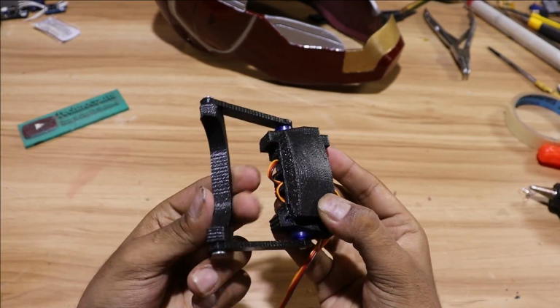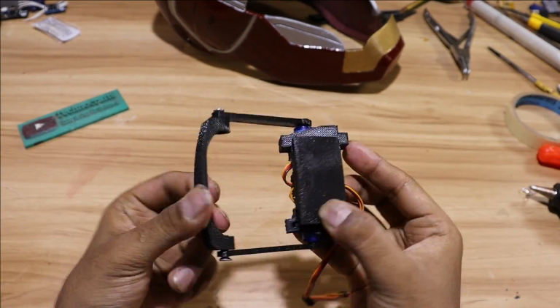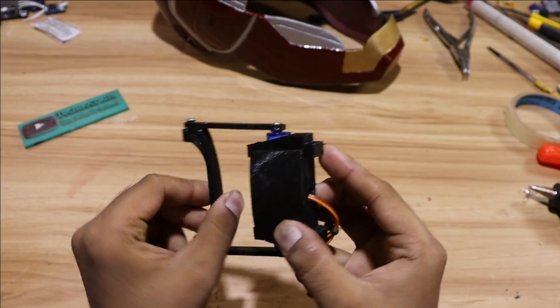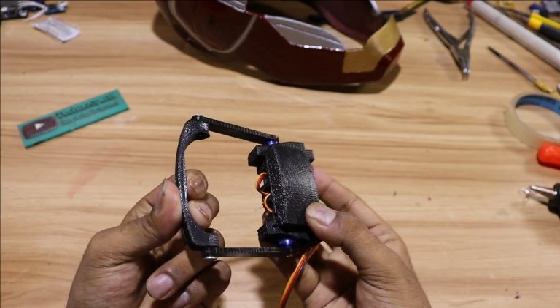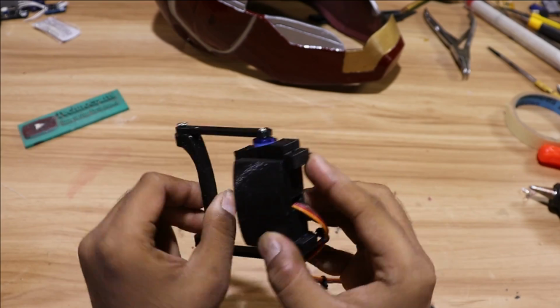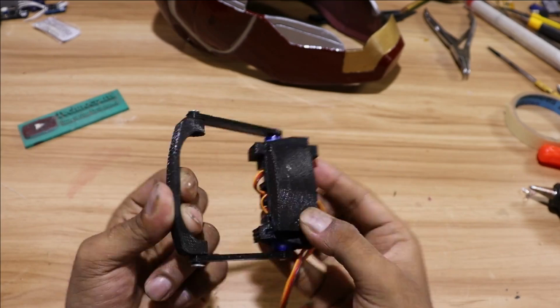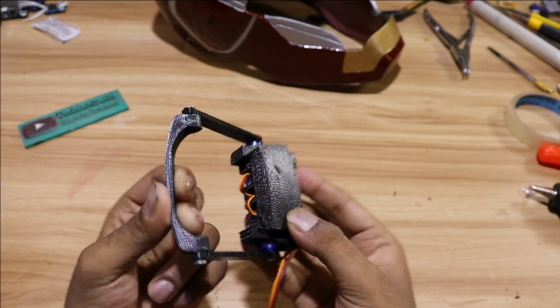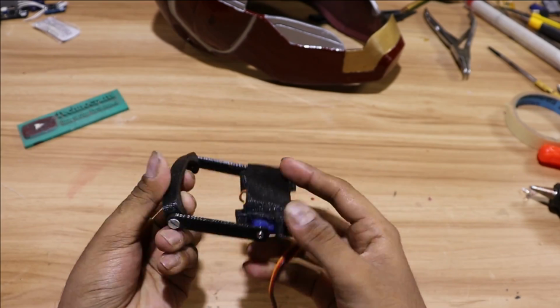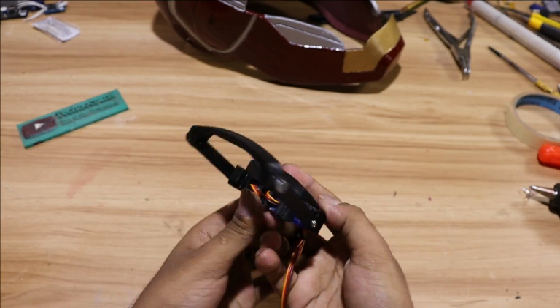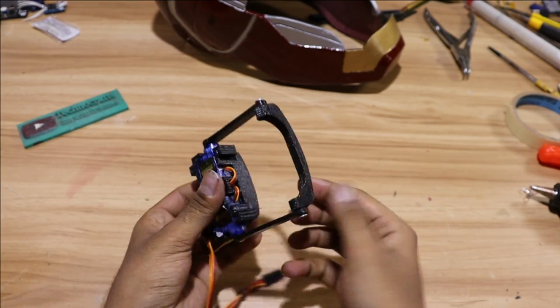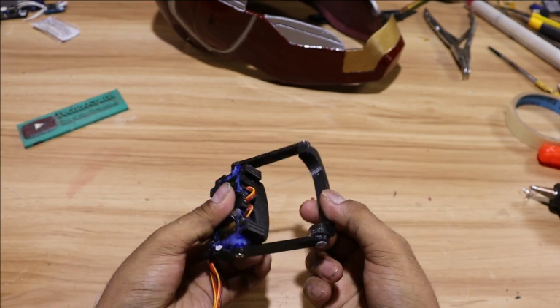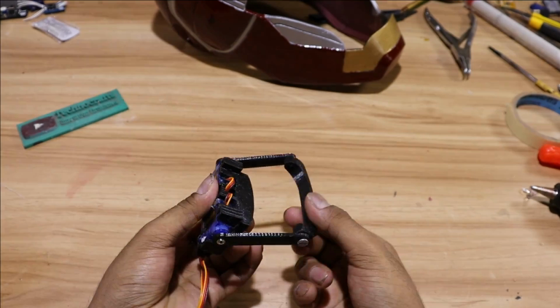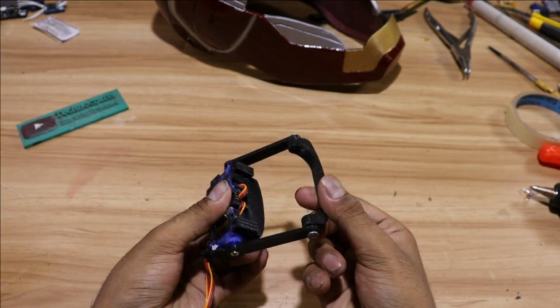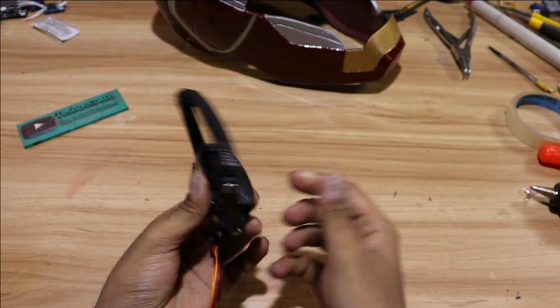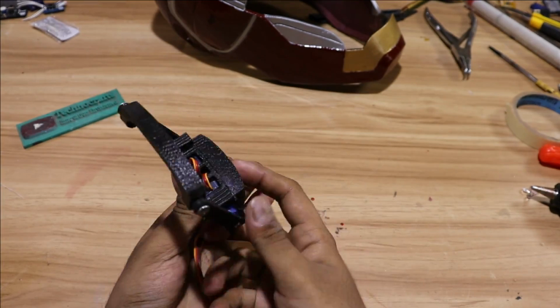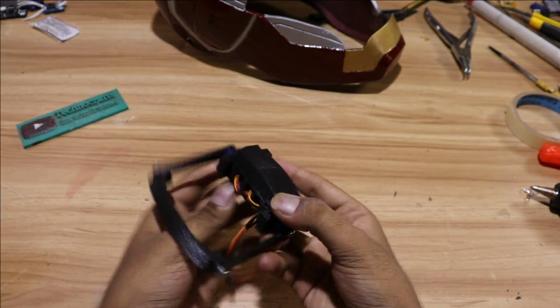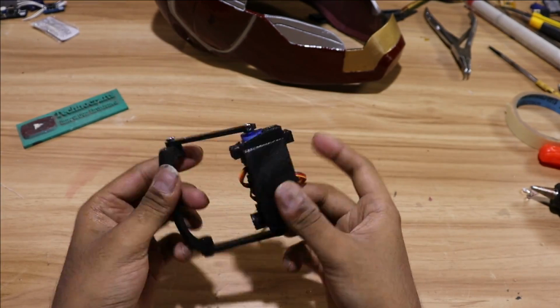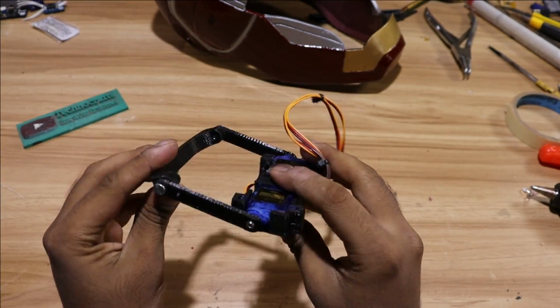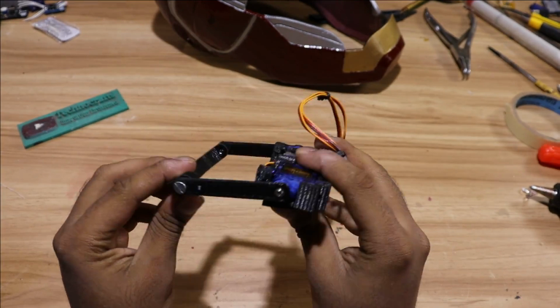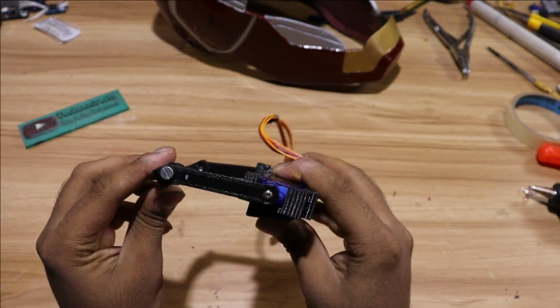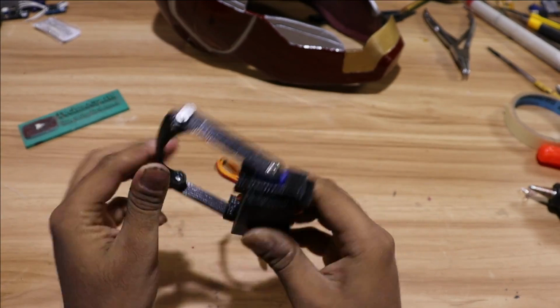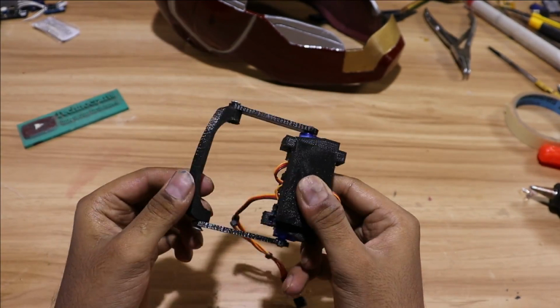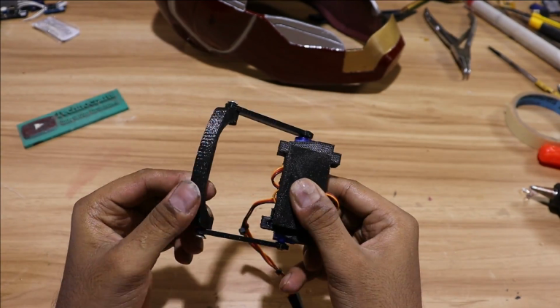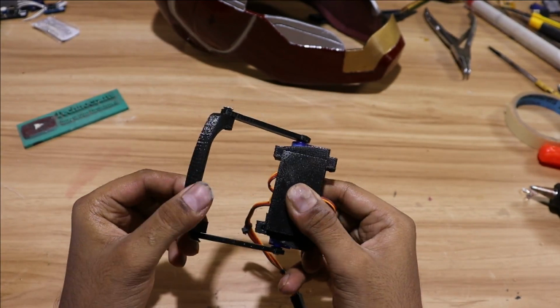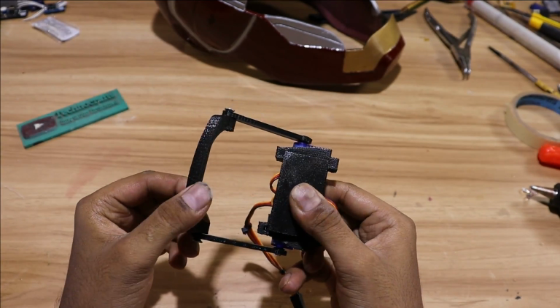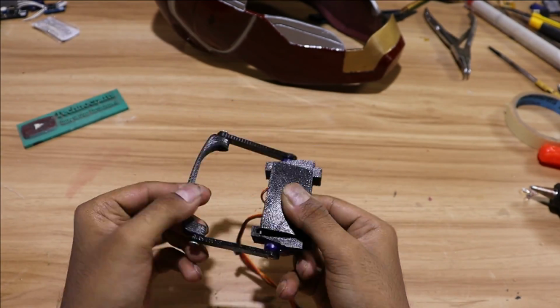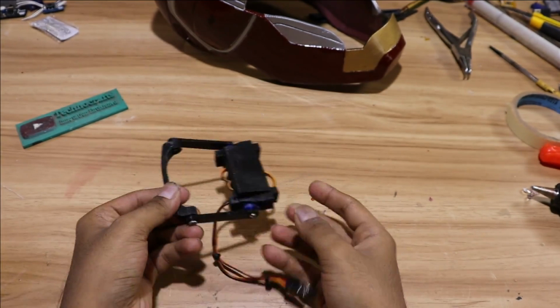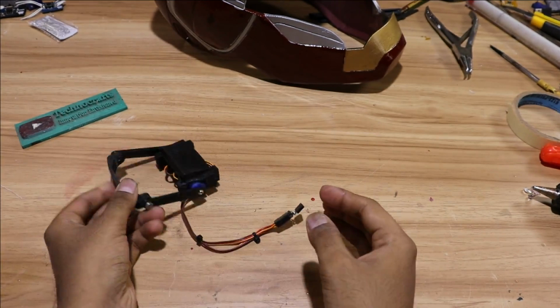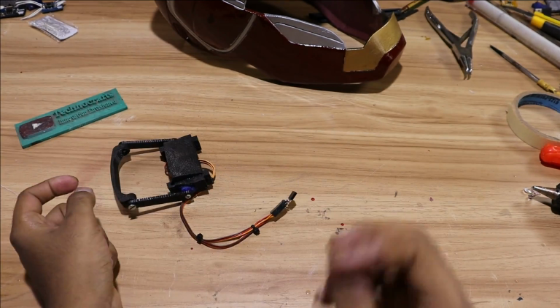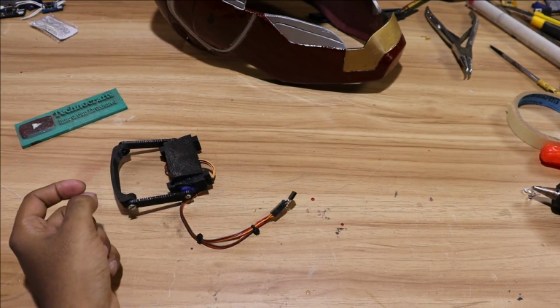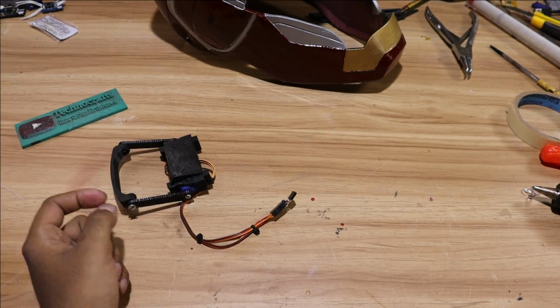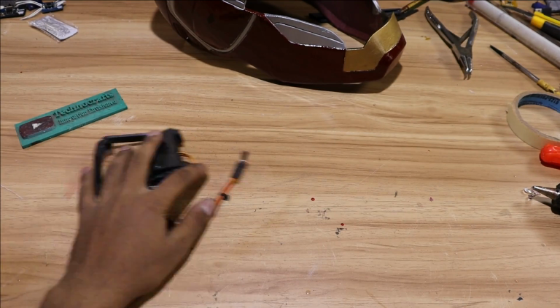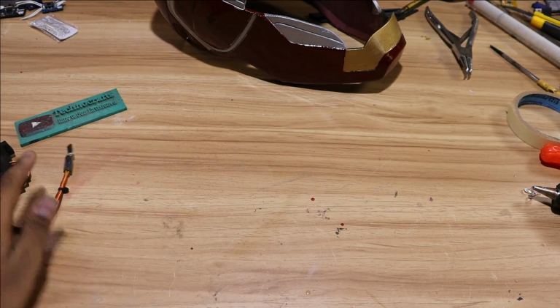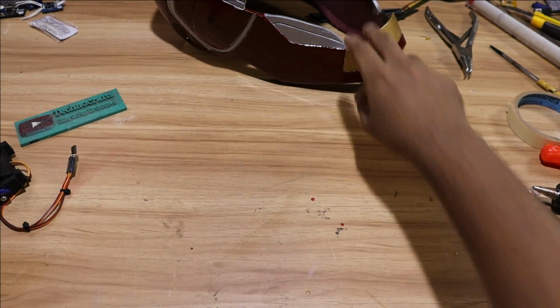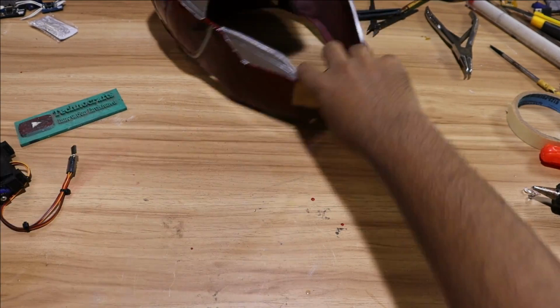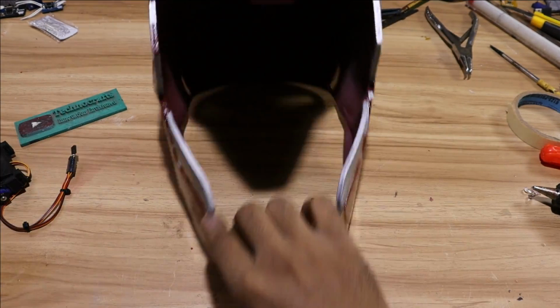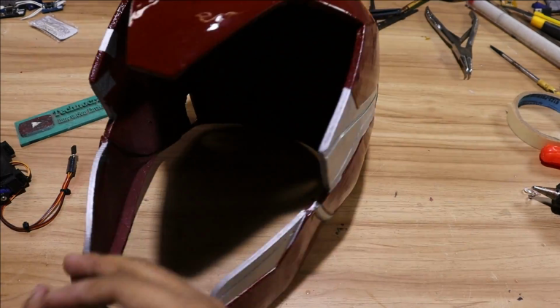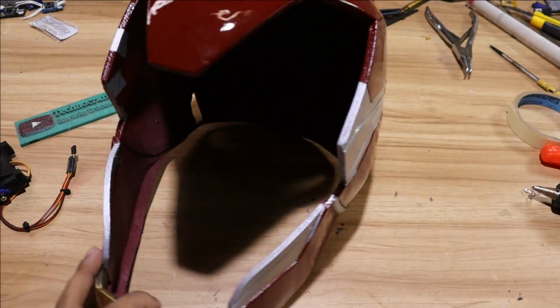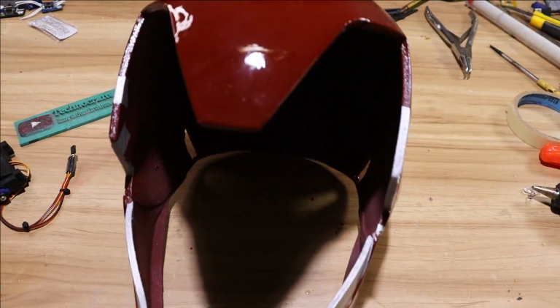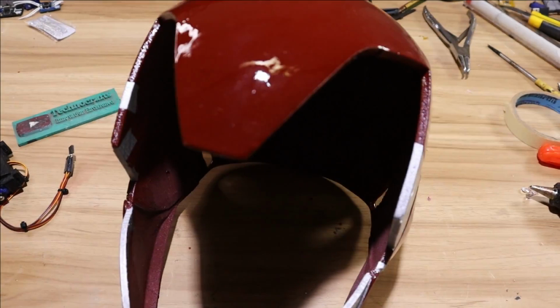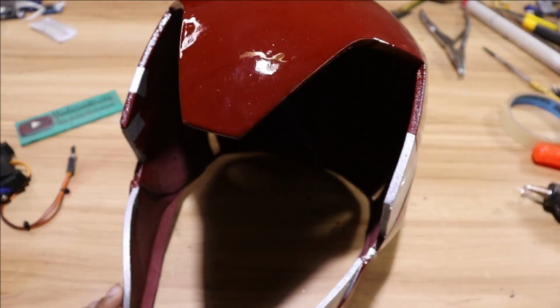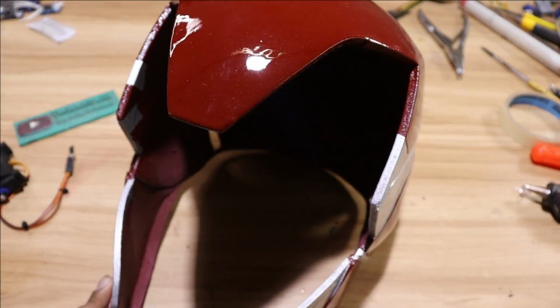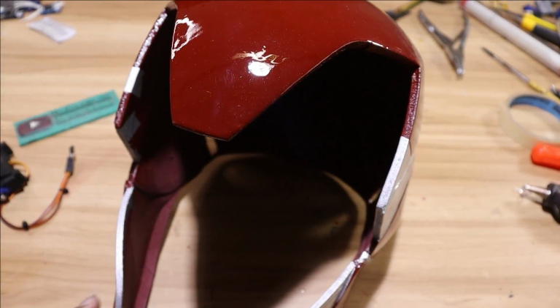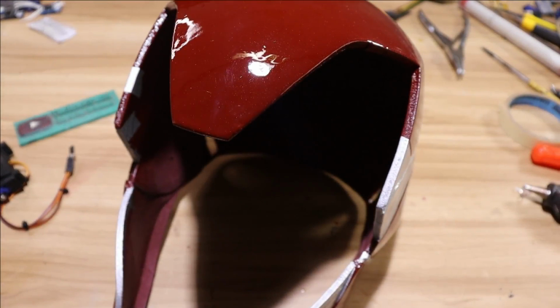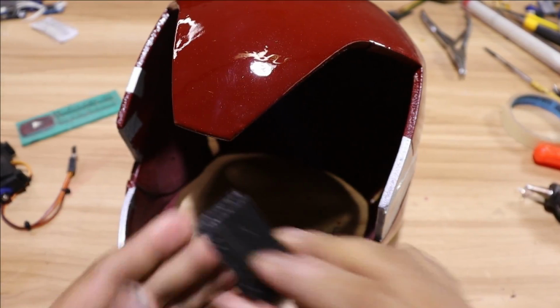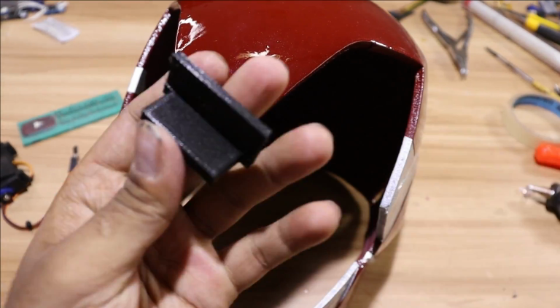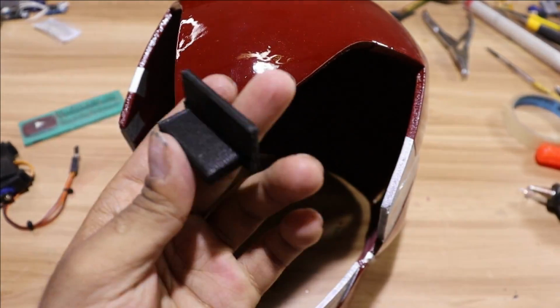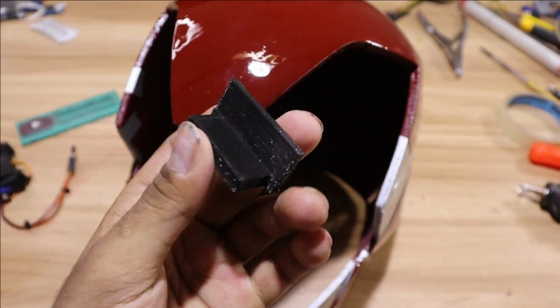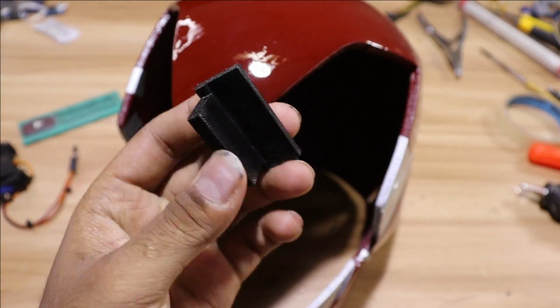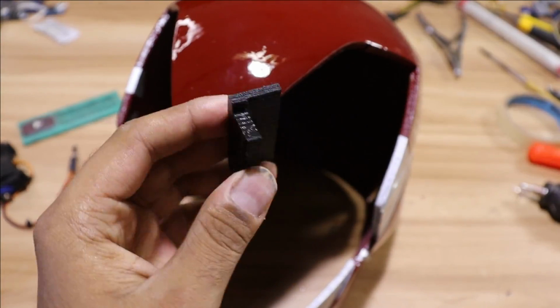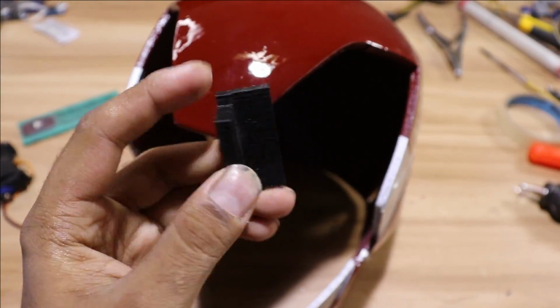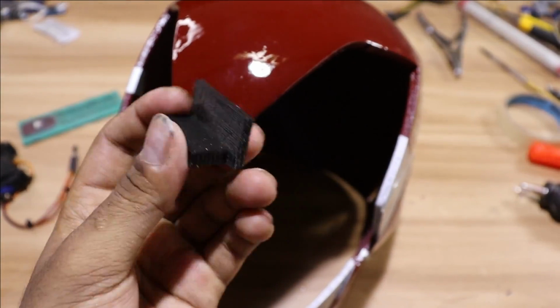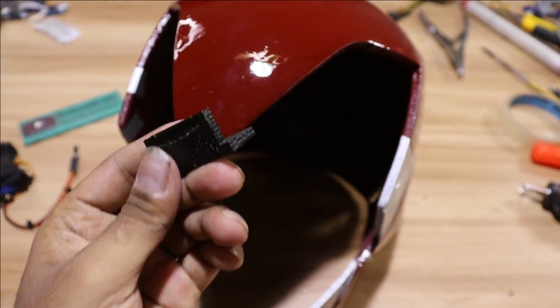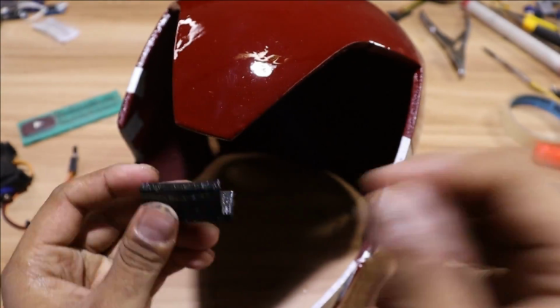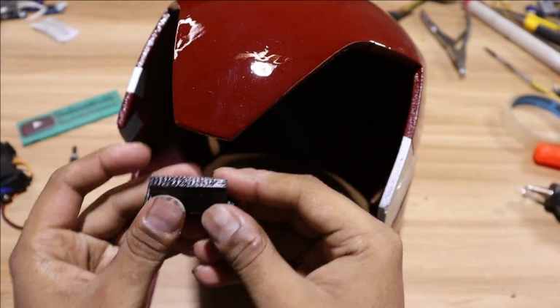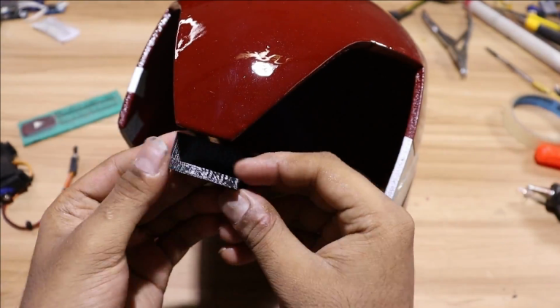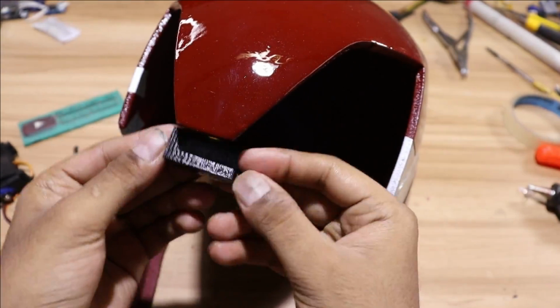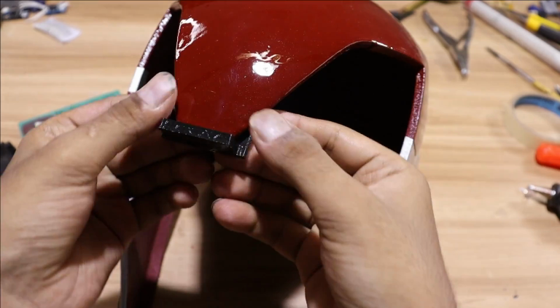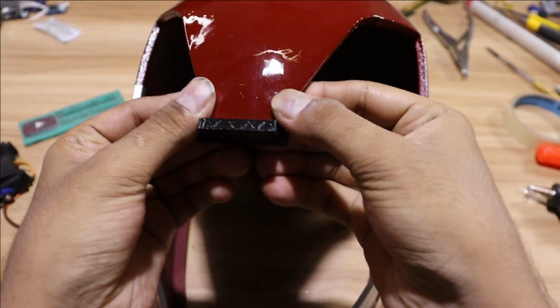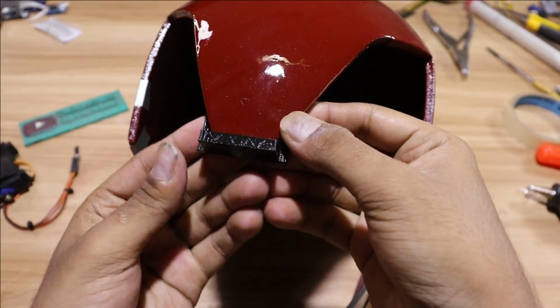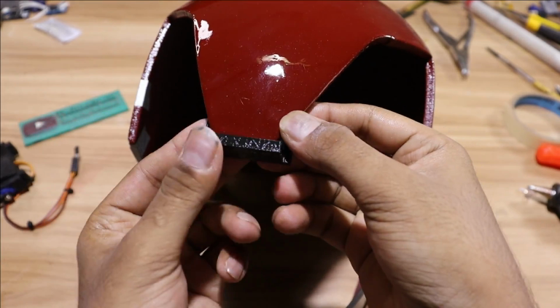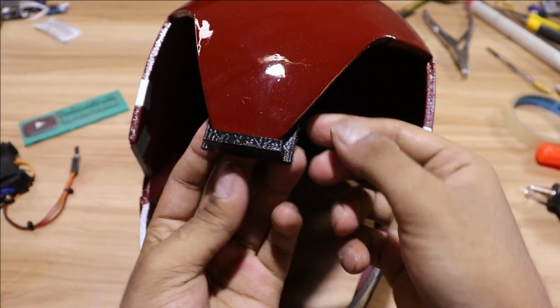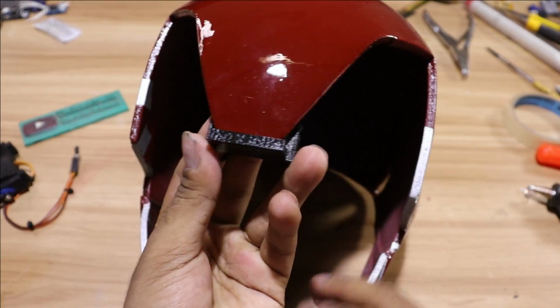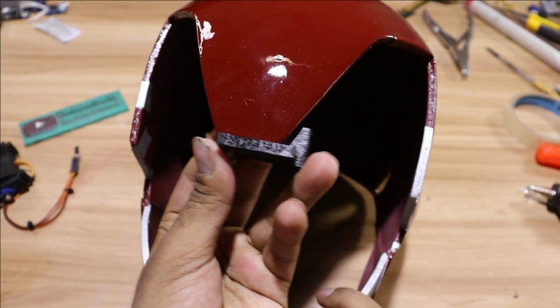We need to put this 3D printed part into the helmet. For that we are going to use a simple 3D printed helper tool which will help us locate the correct position.